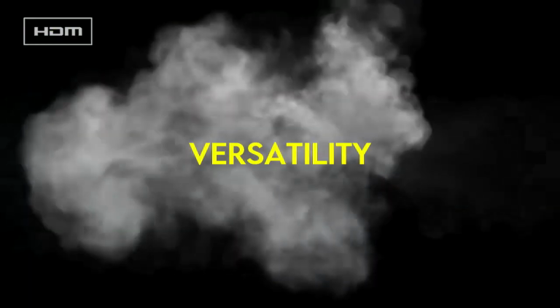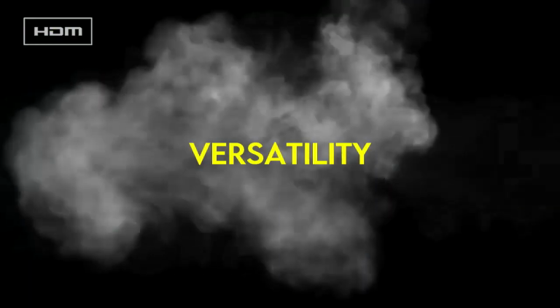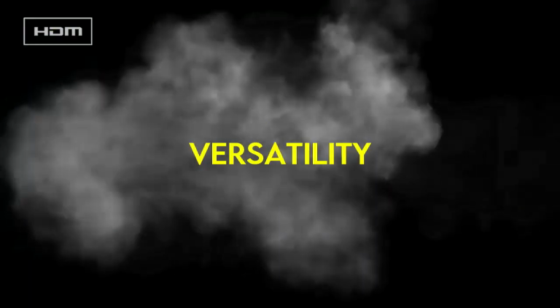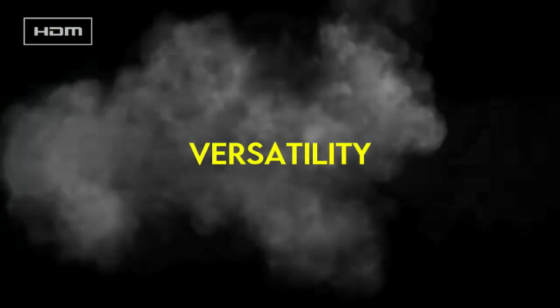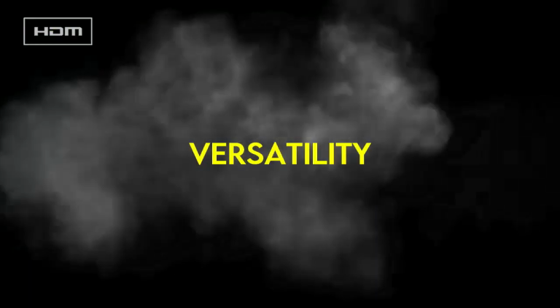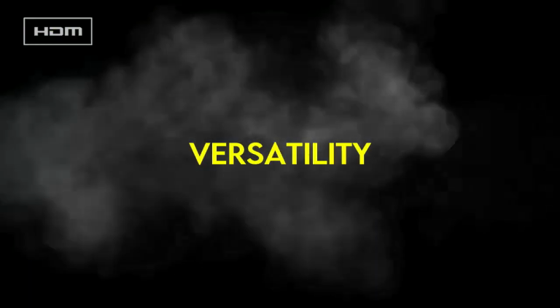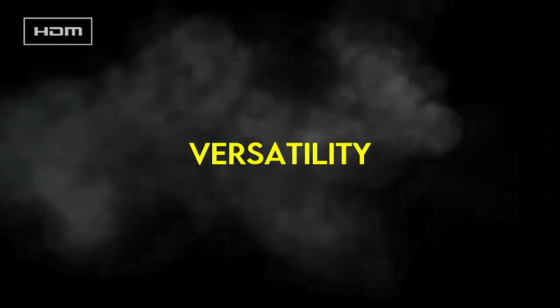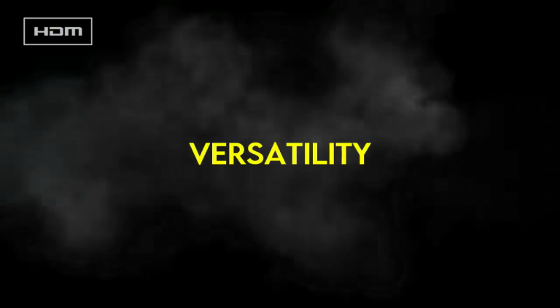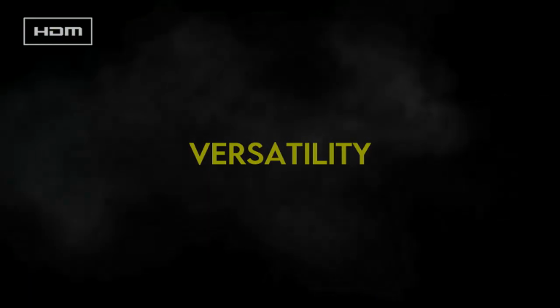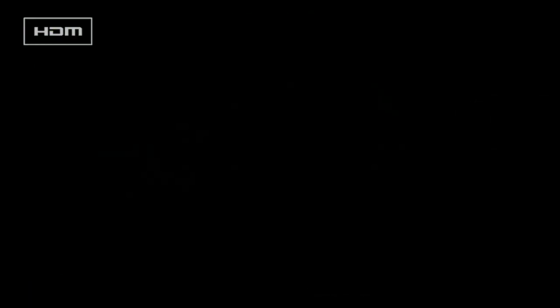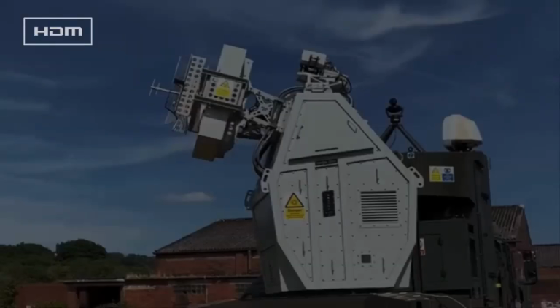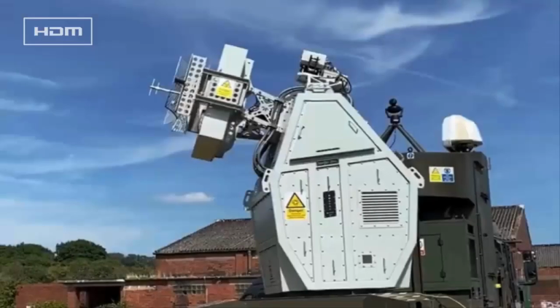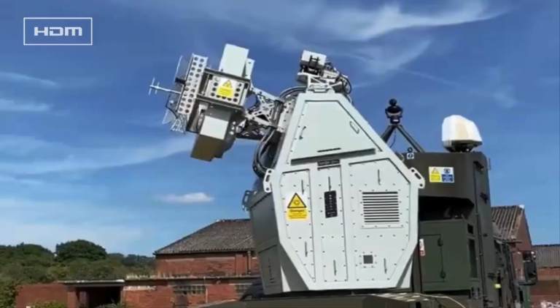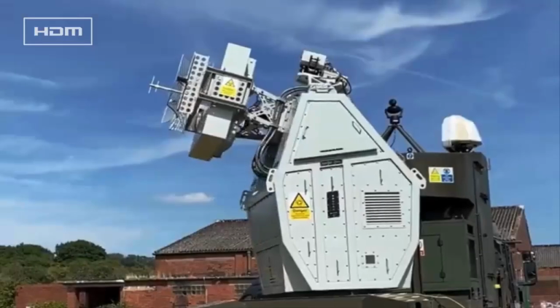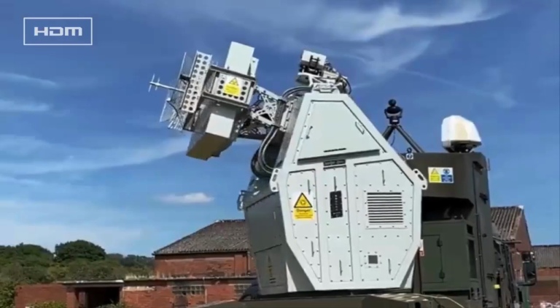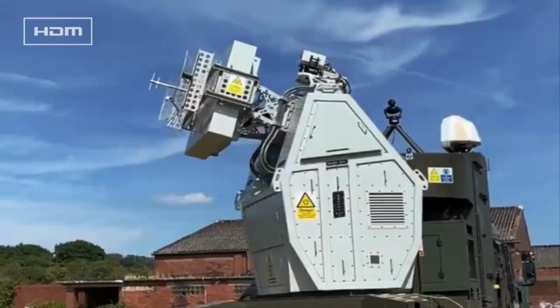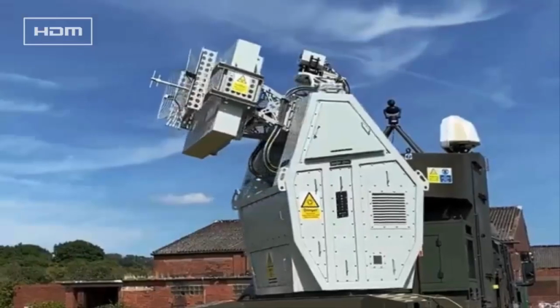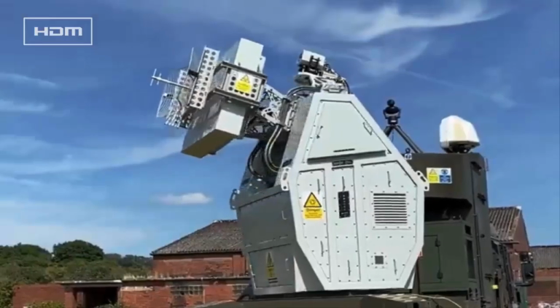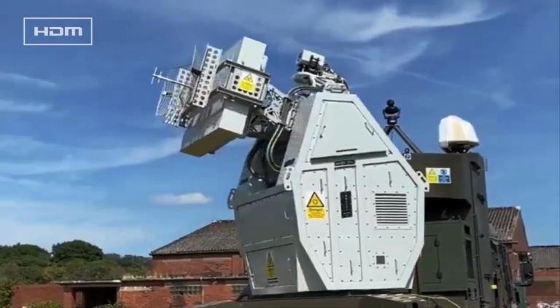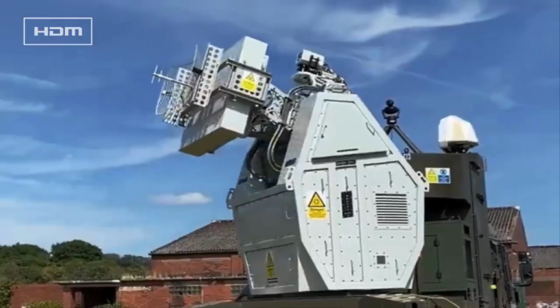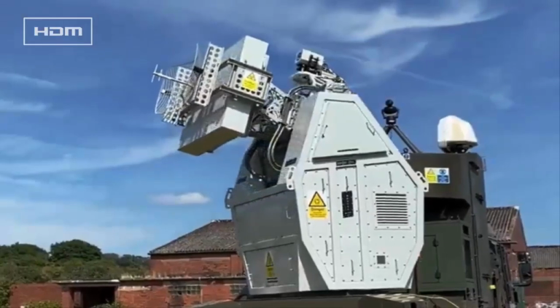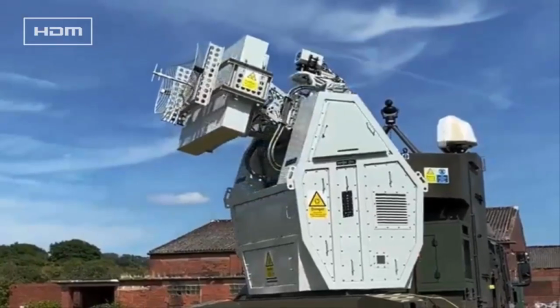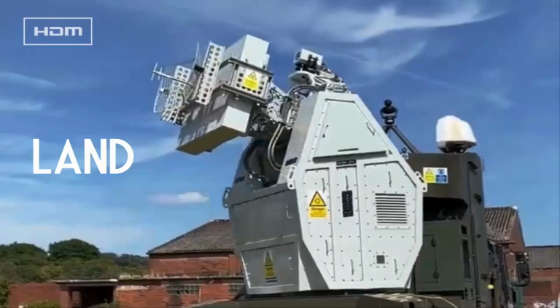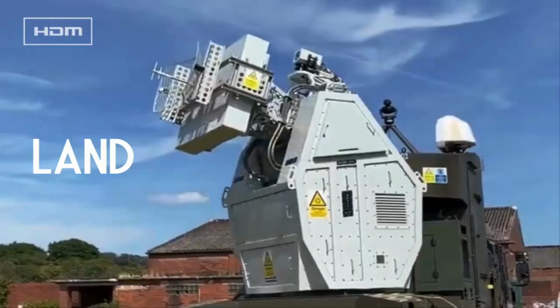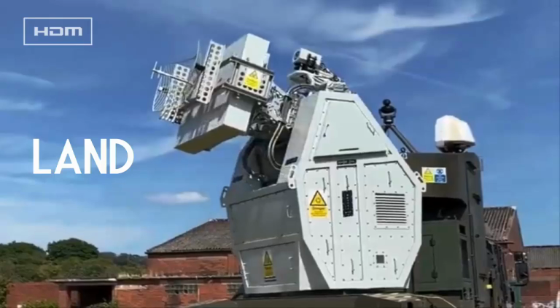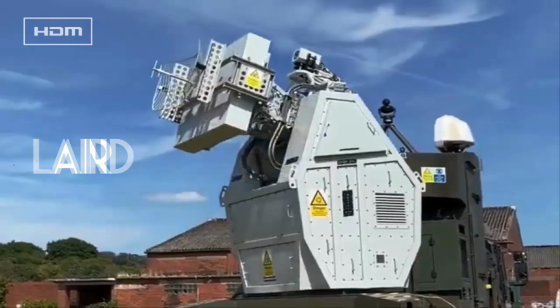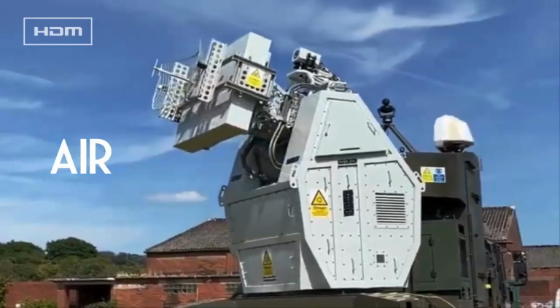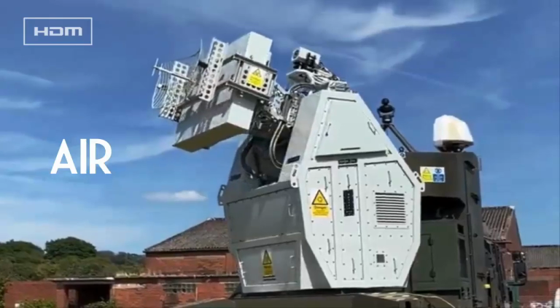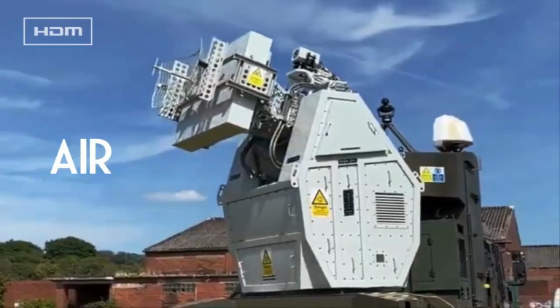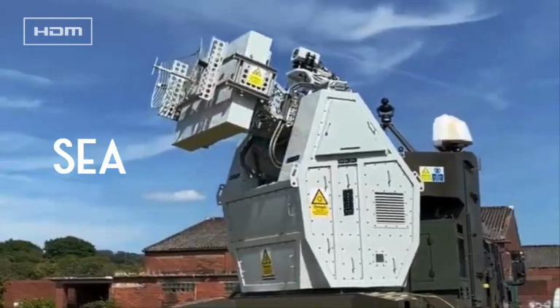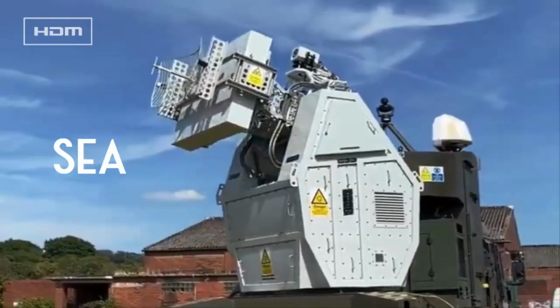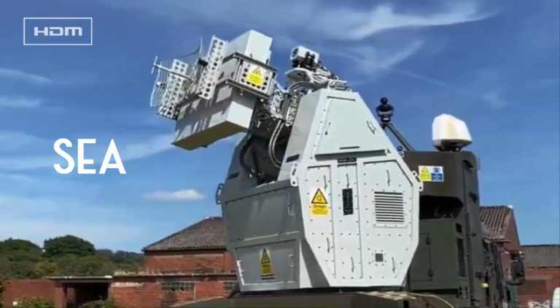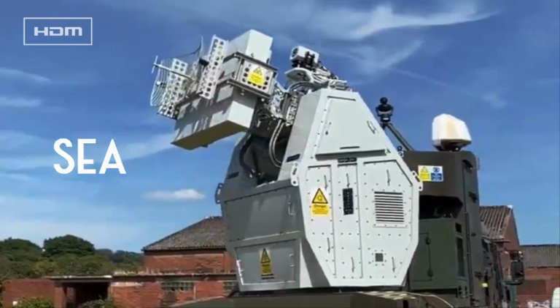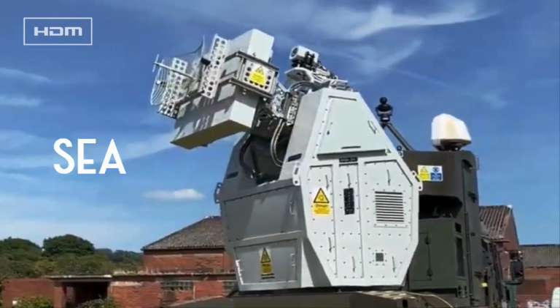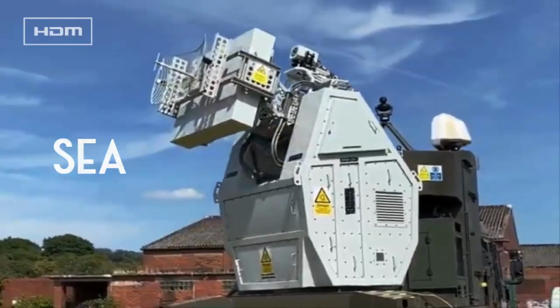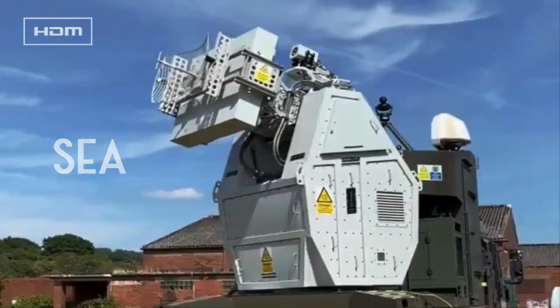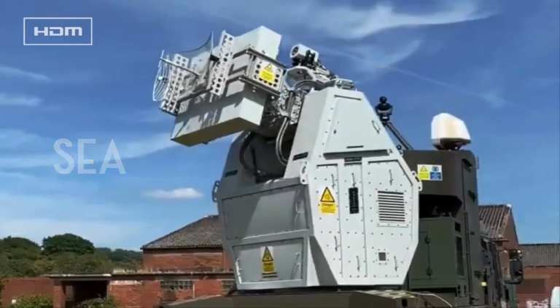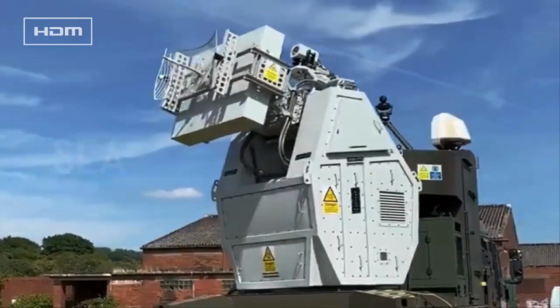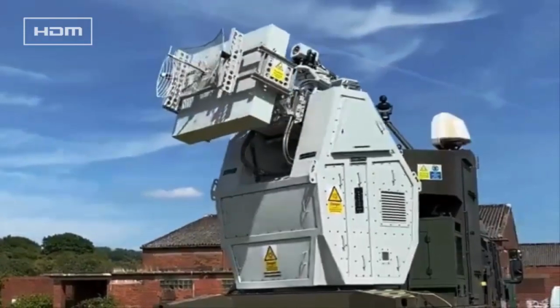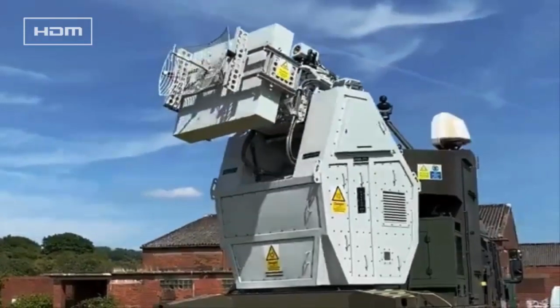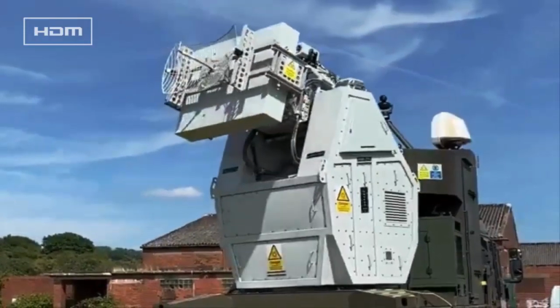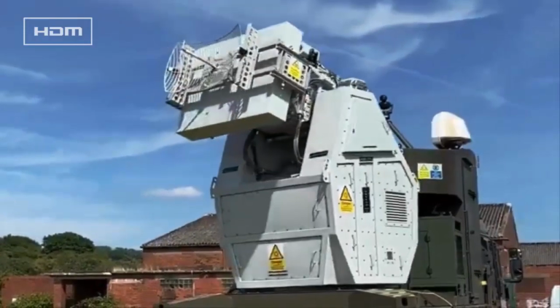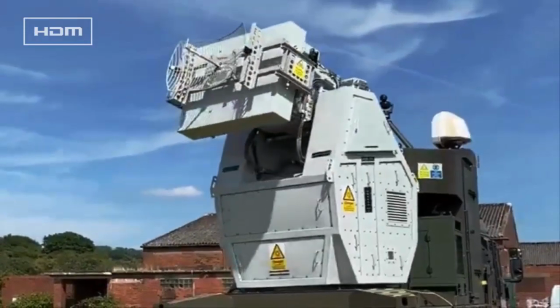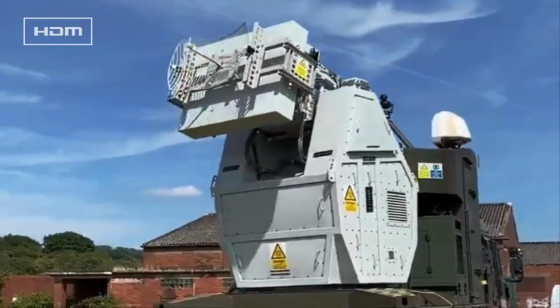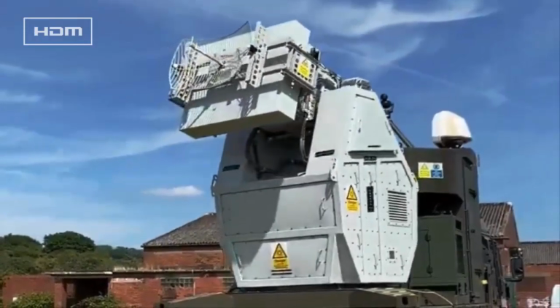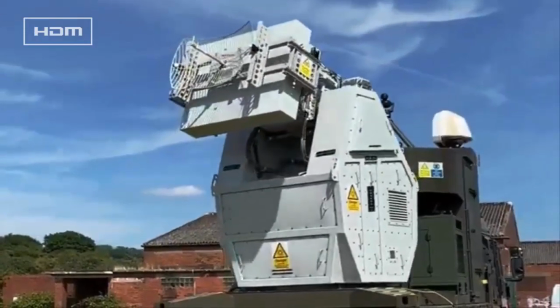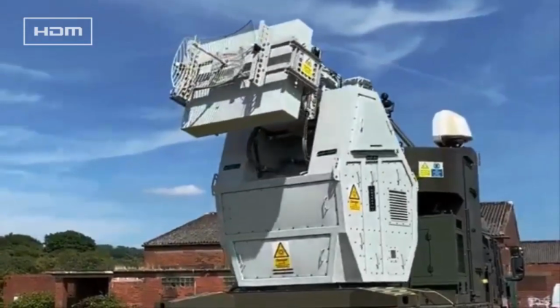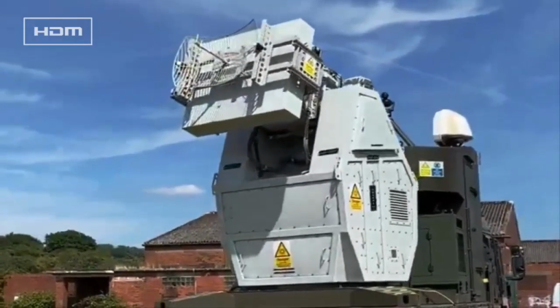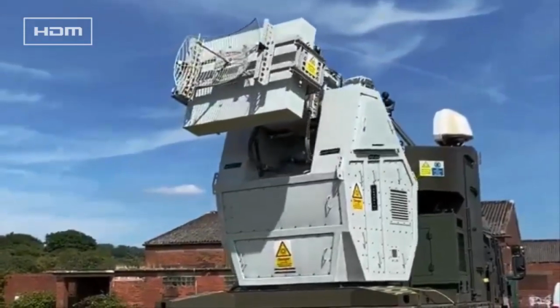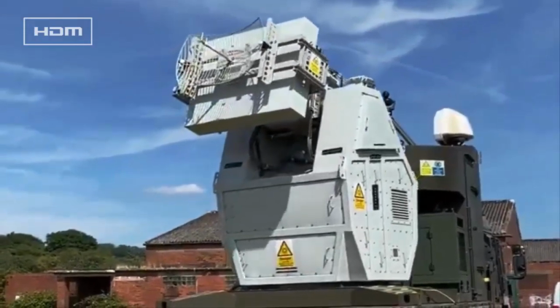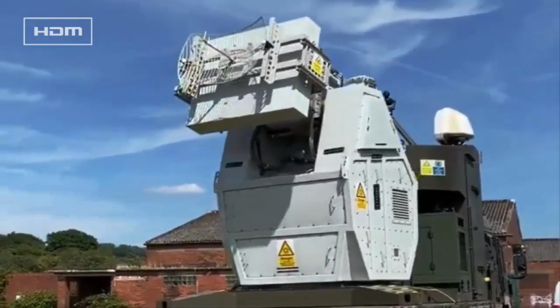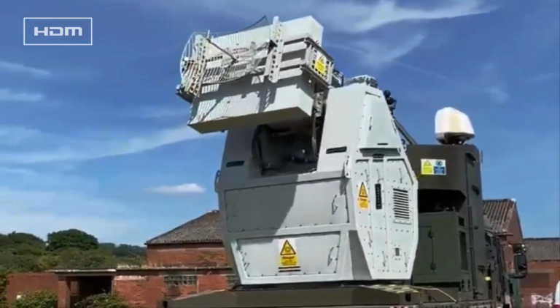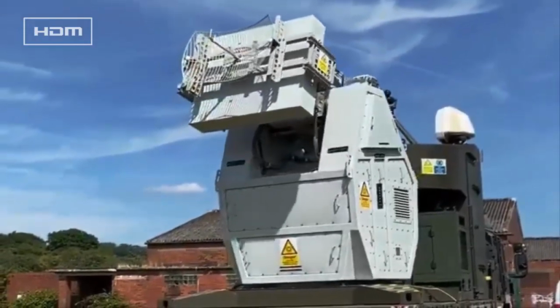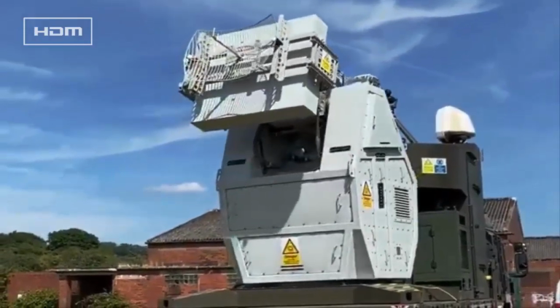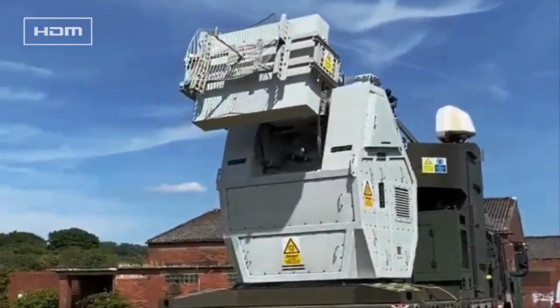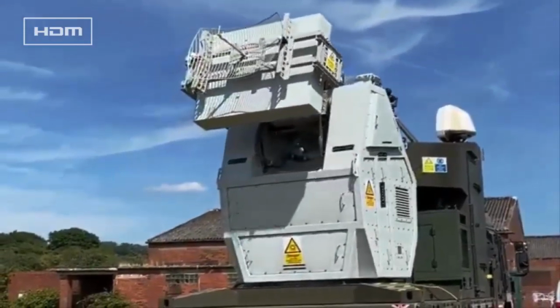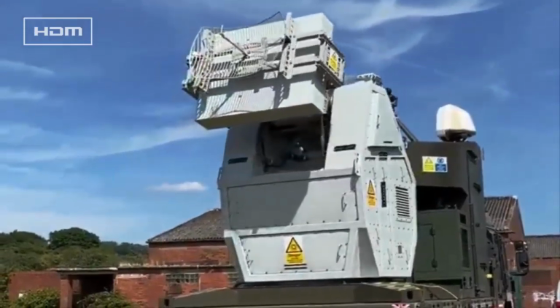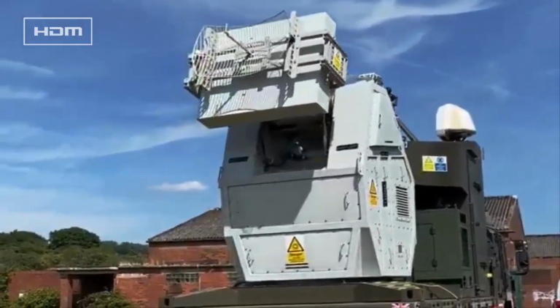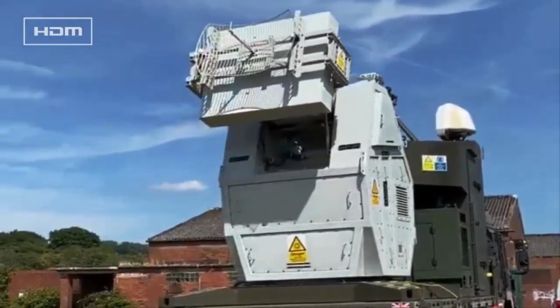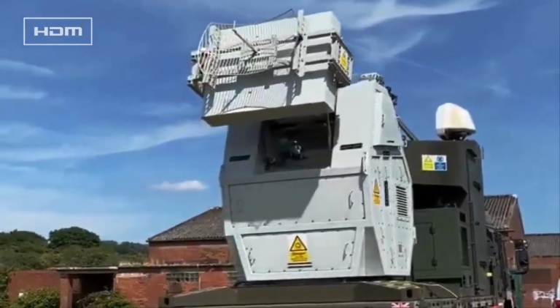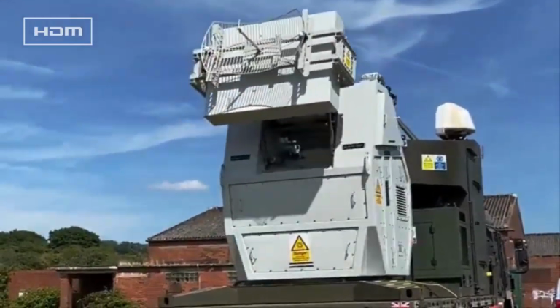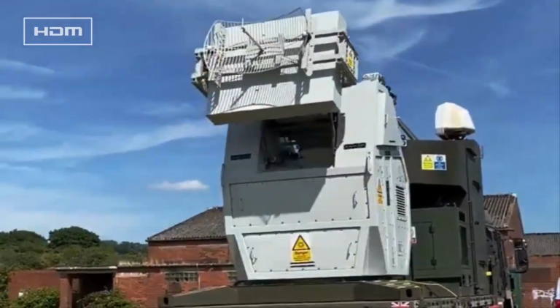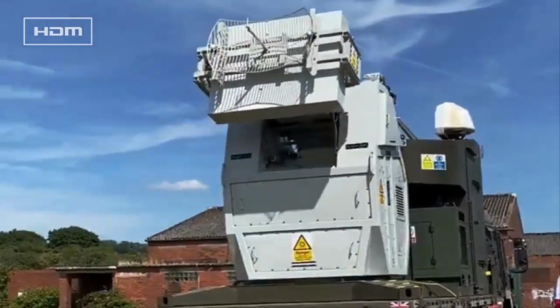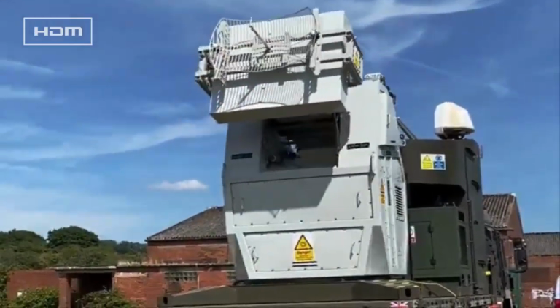Versatility: The Rapid Destroyer can engage threats across land, air, and sea, targeting not only drones but also other electronic systems.